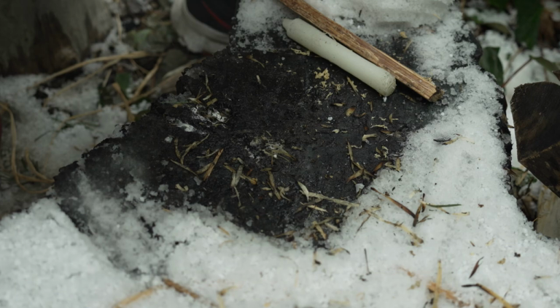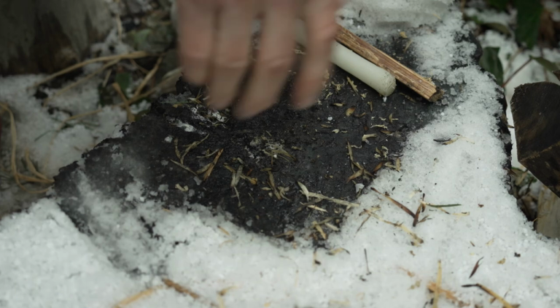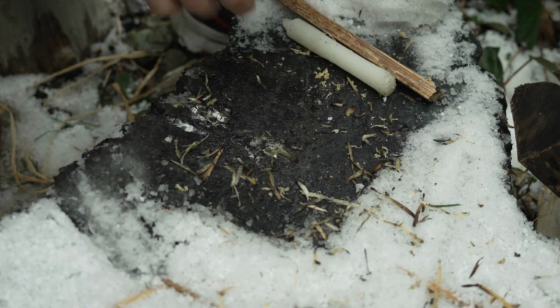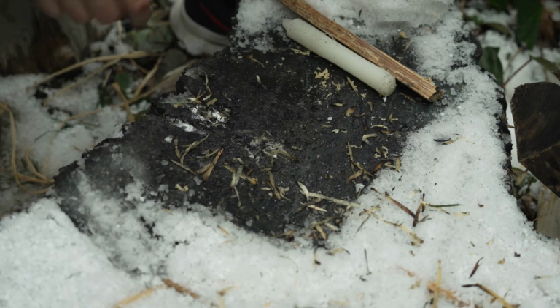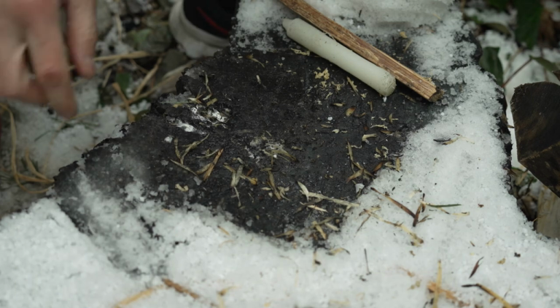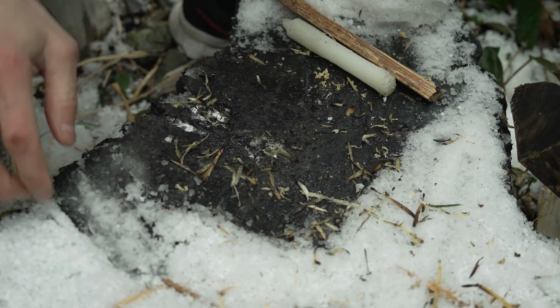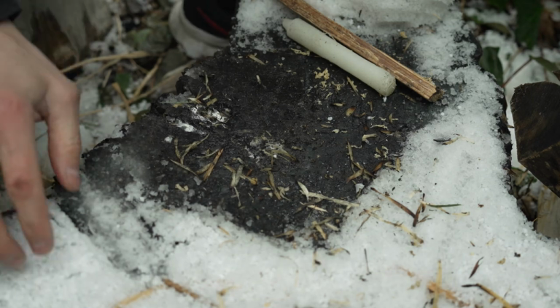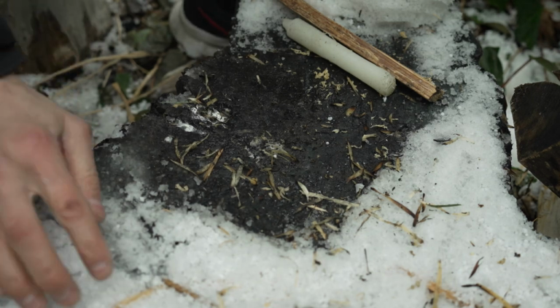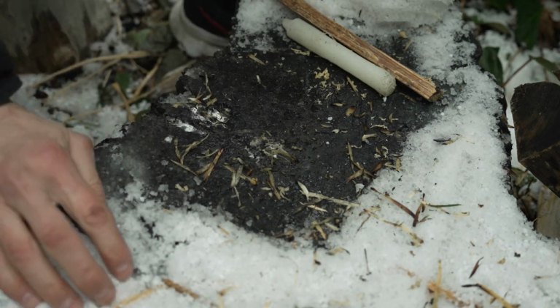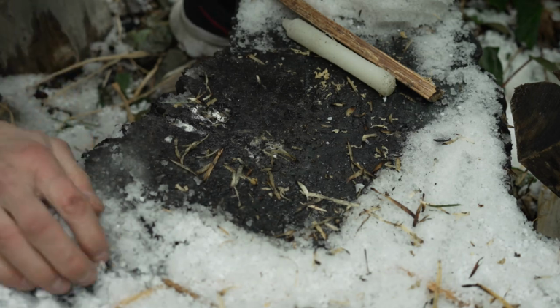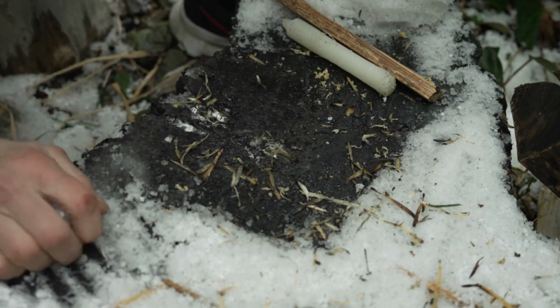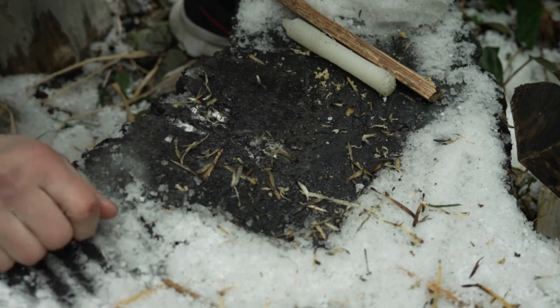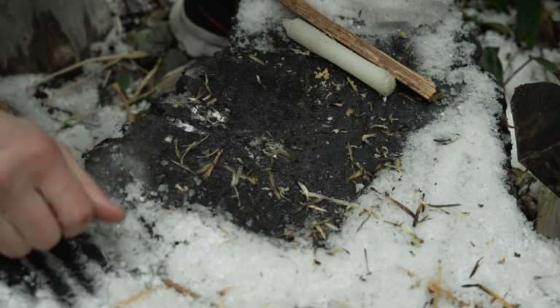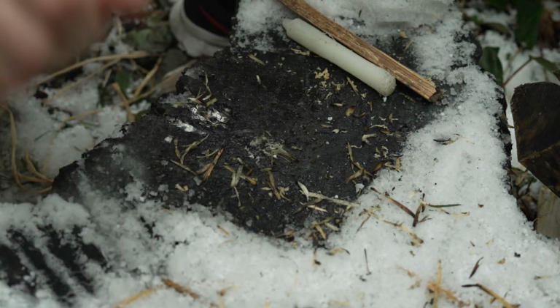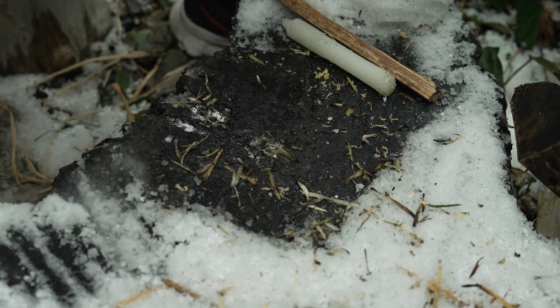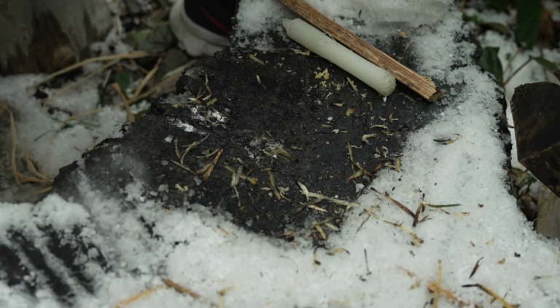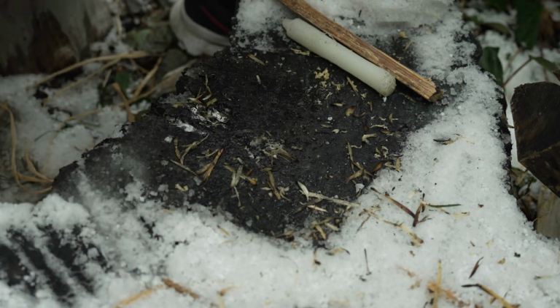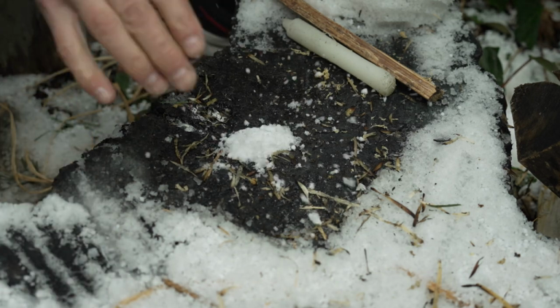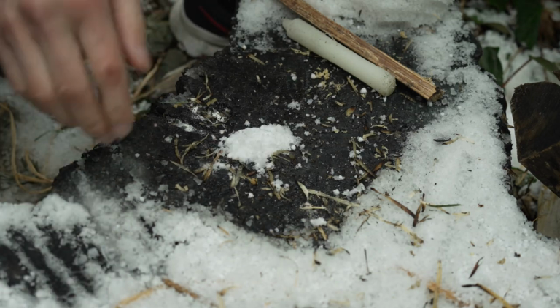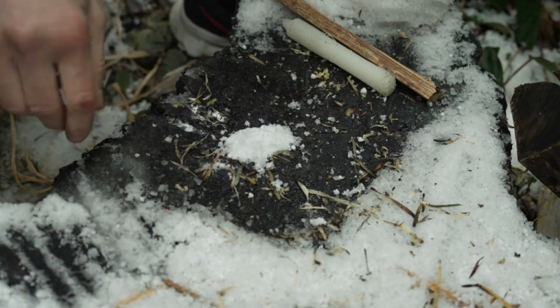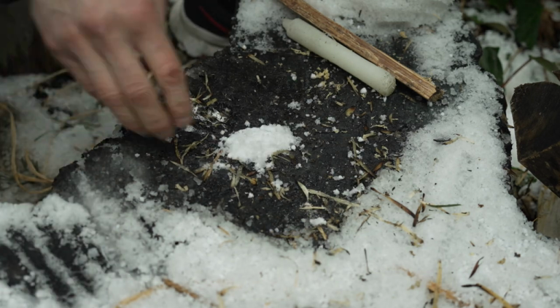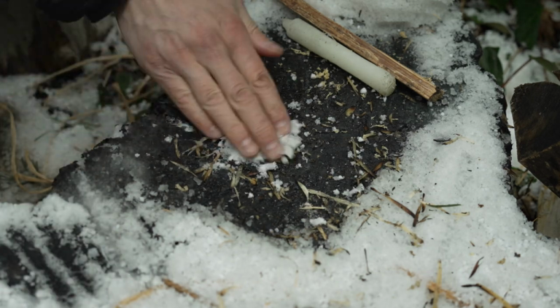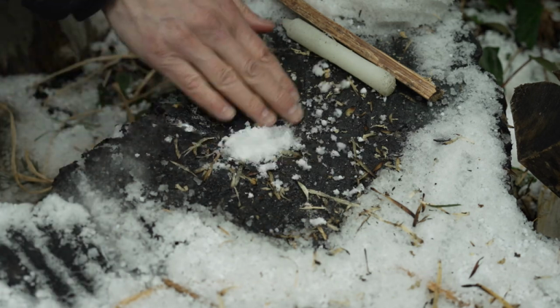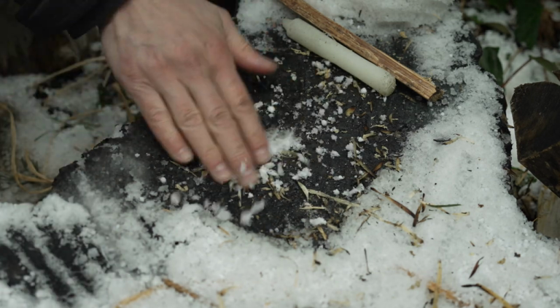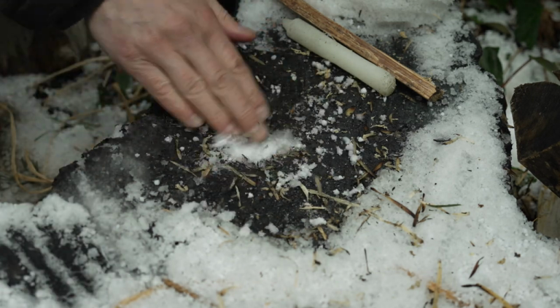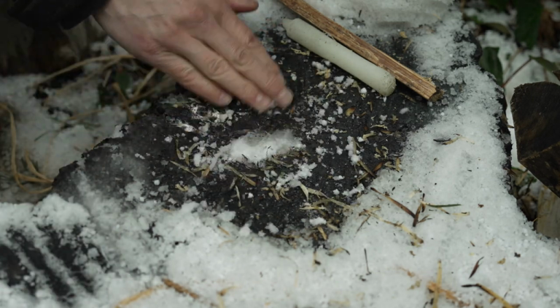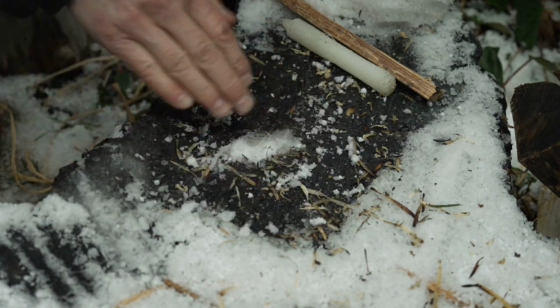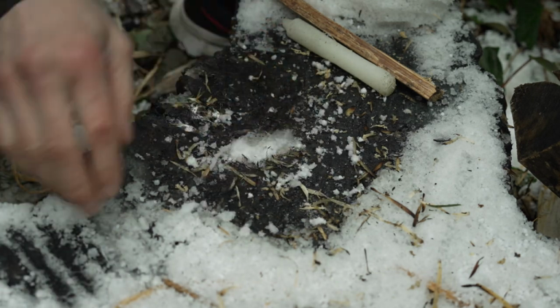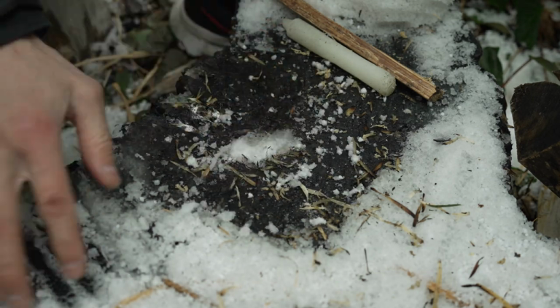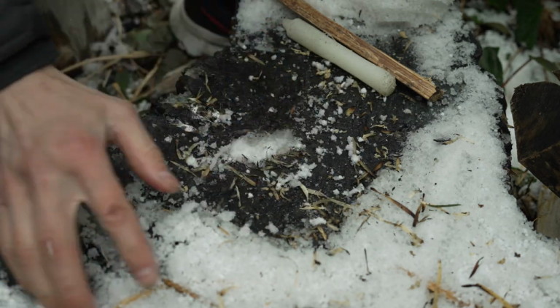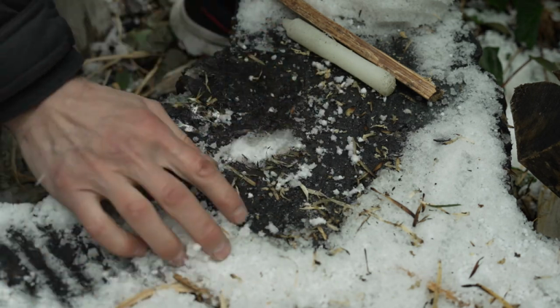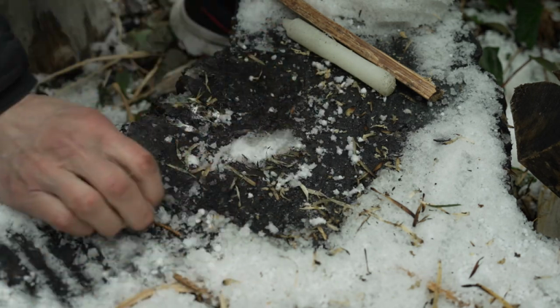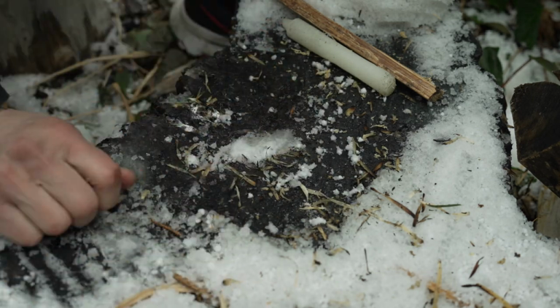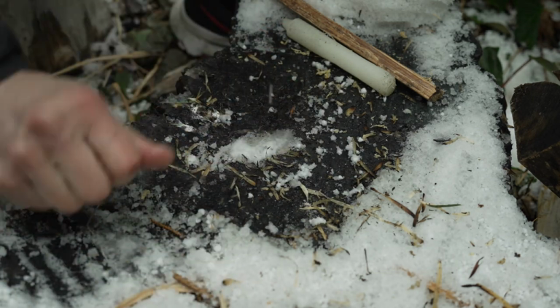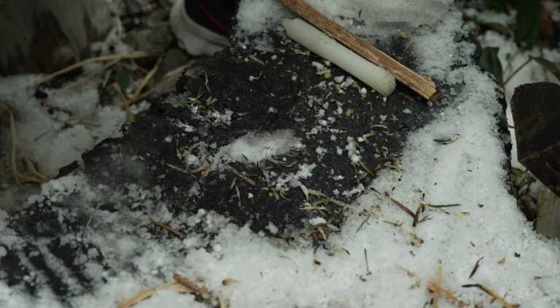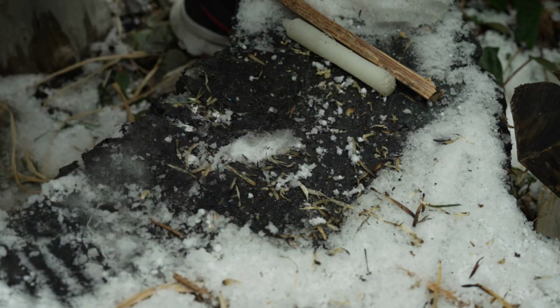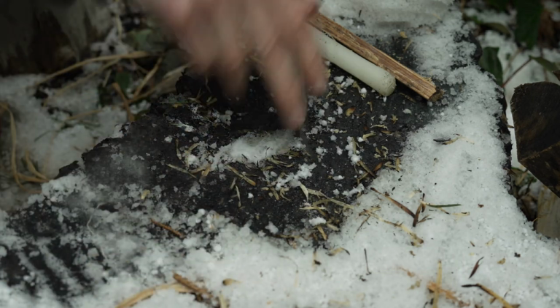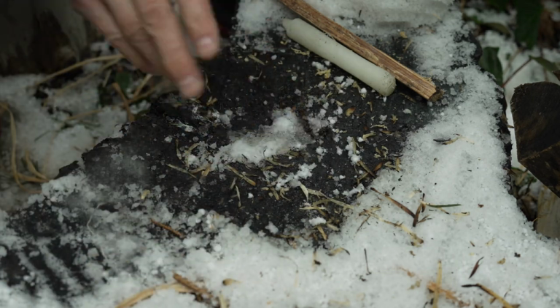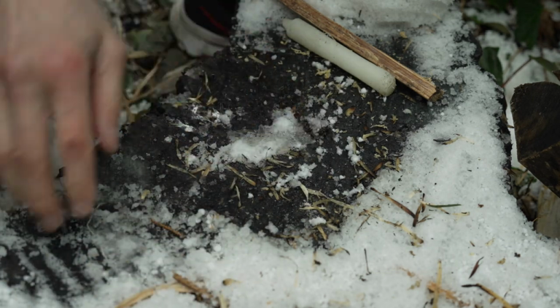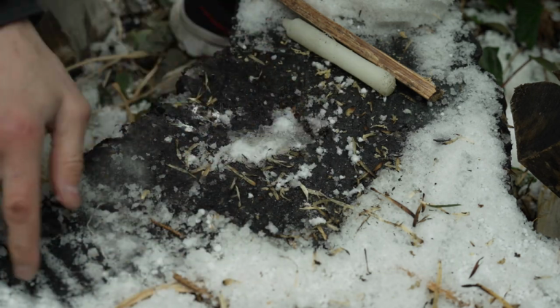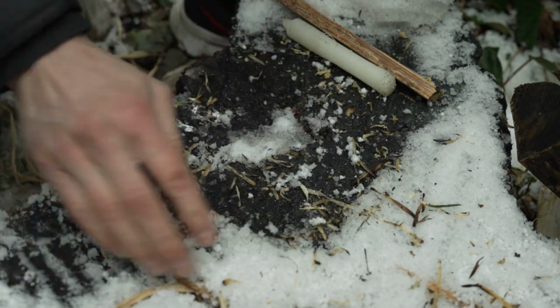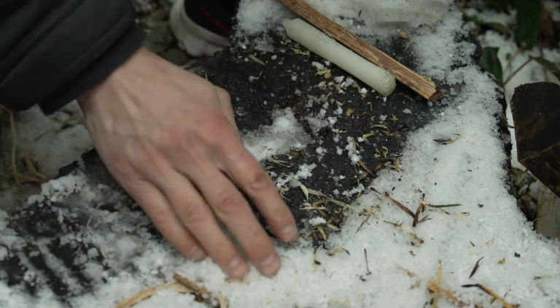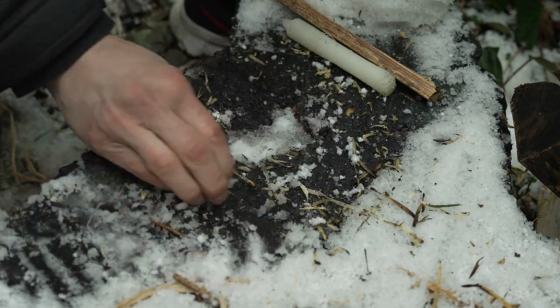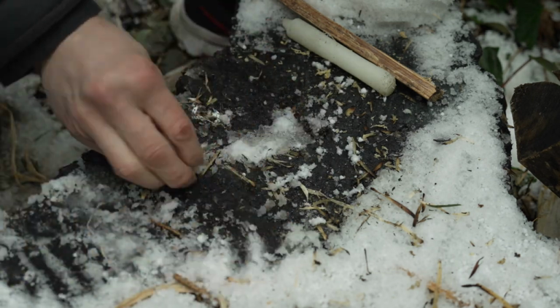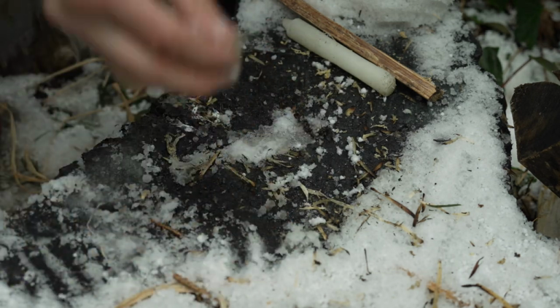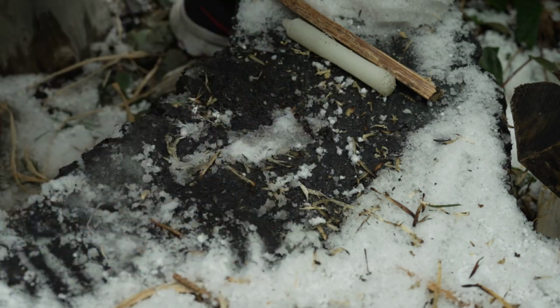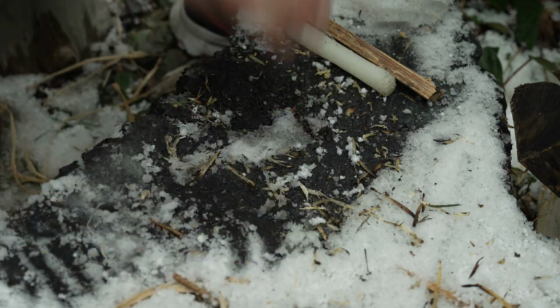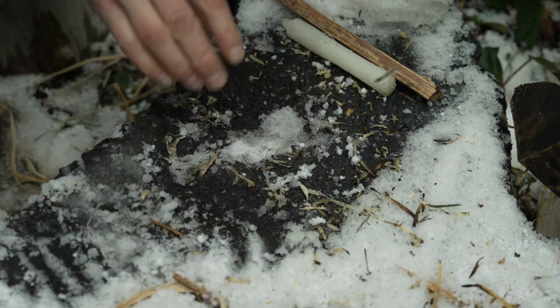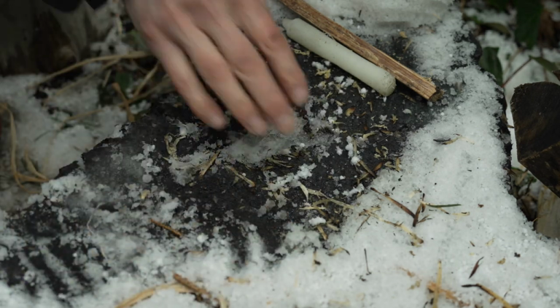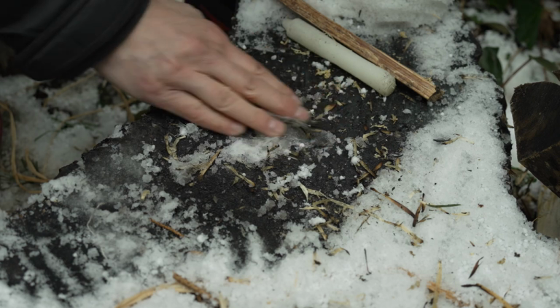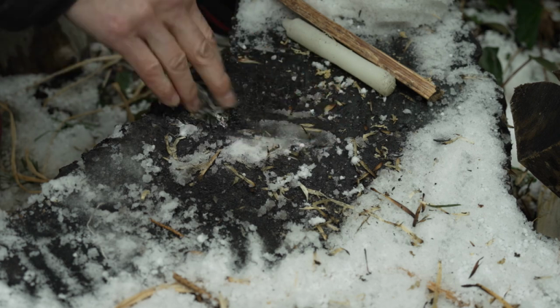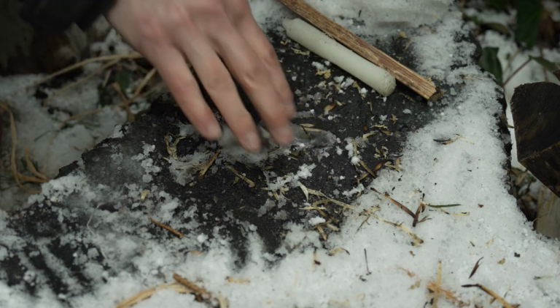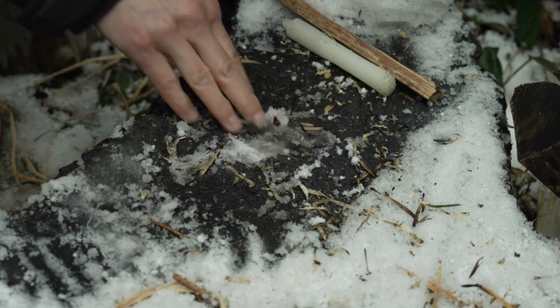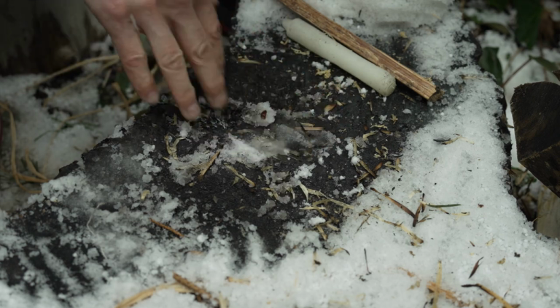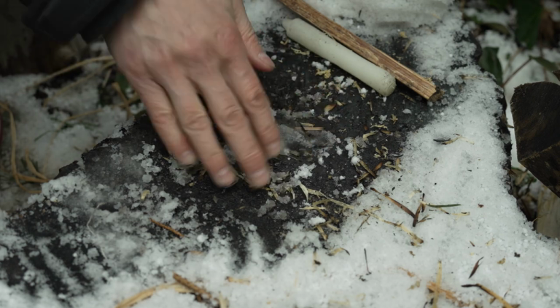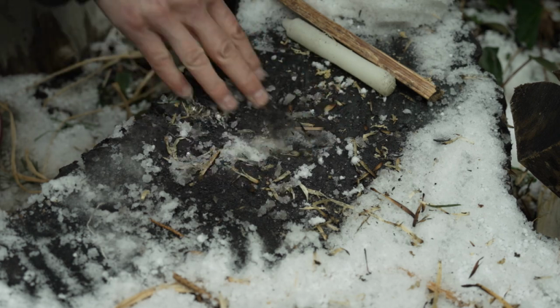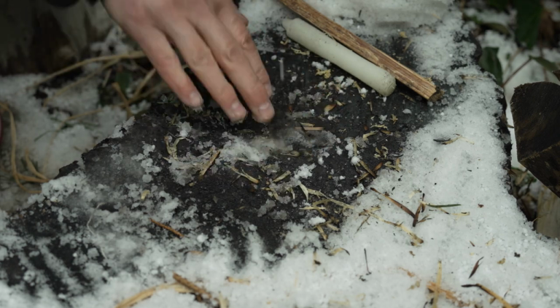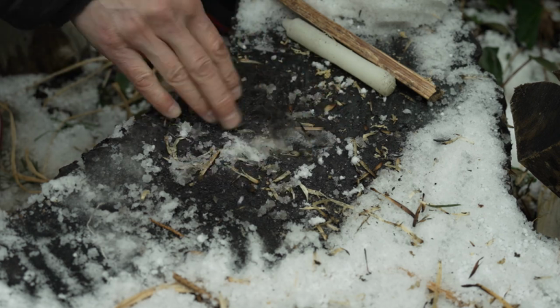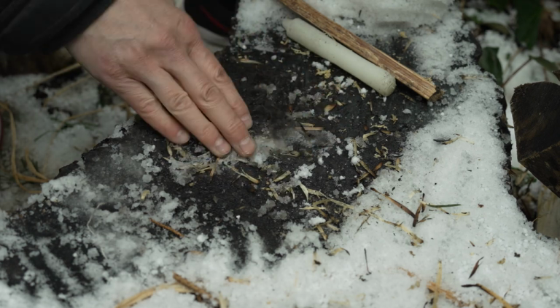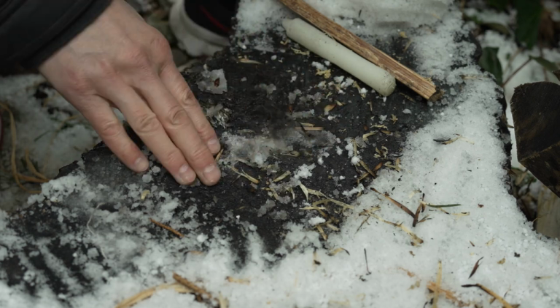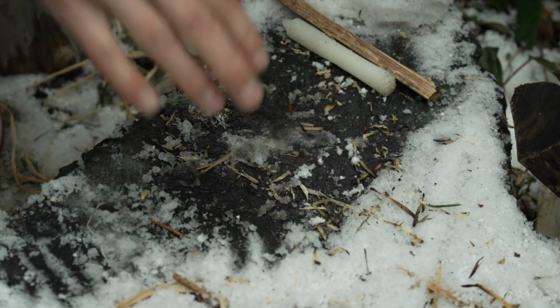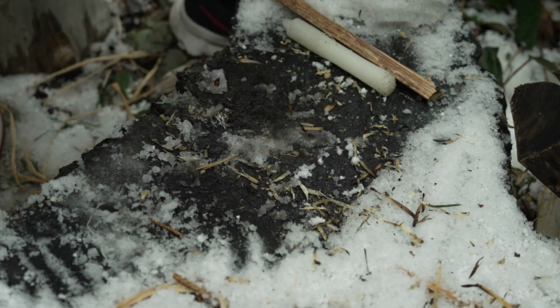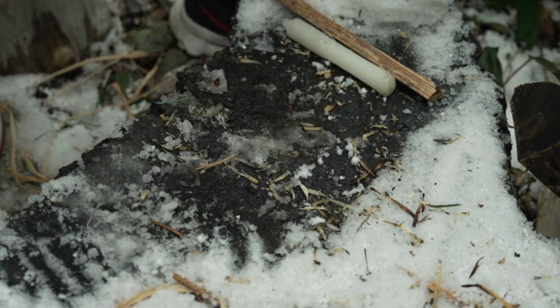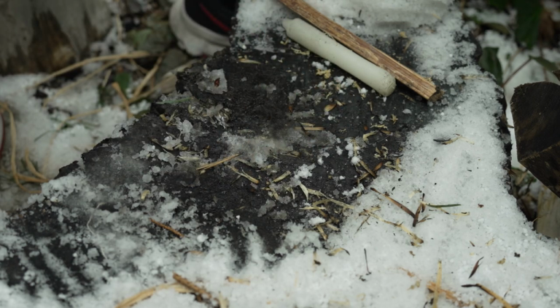Alright lads, we just did a short on how to start a fire in wet conditions, so I'm making it wet again, but this is going to be the long version of that.